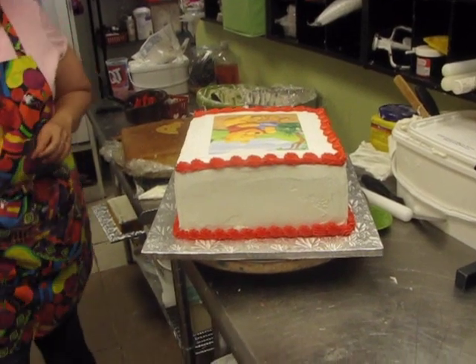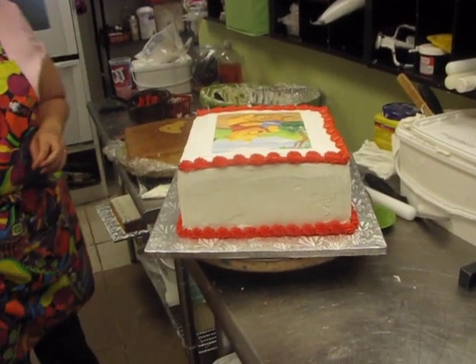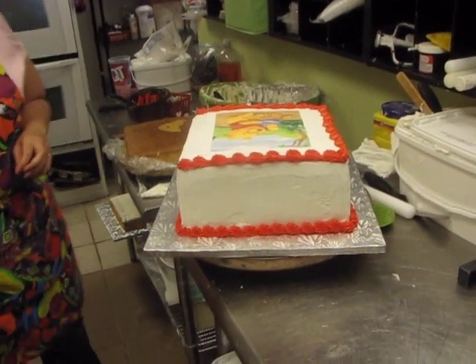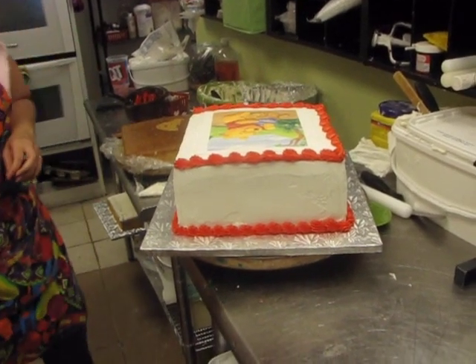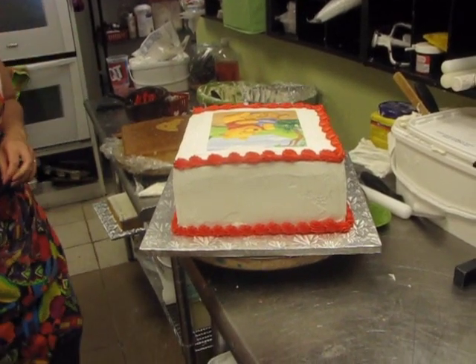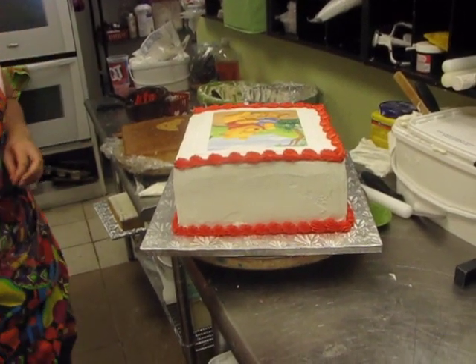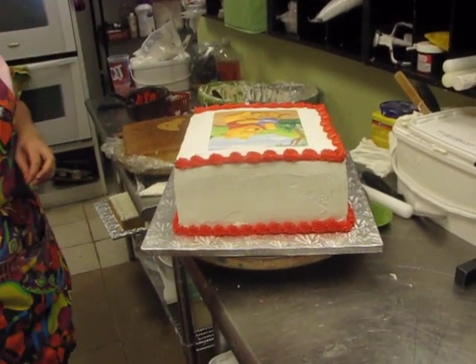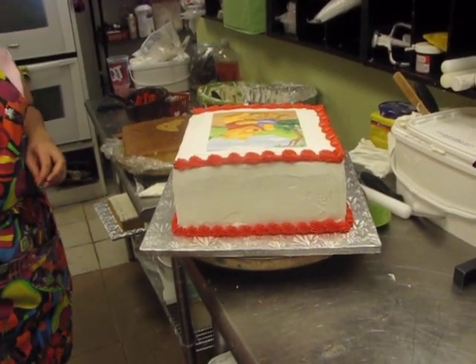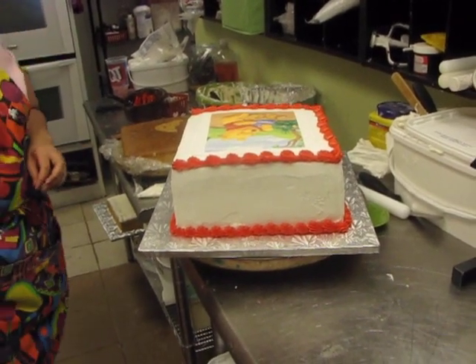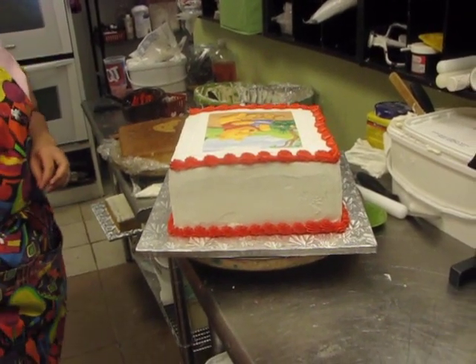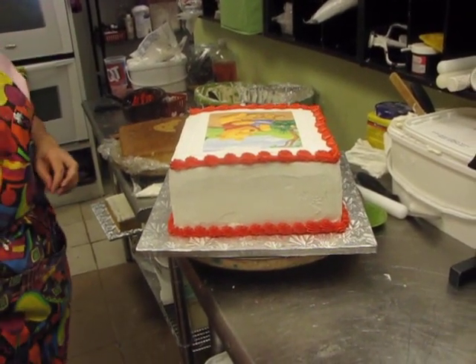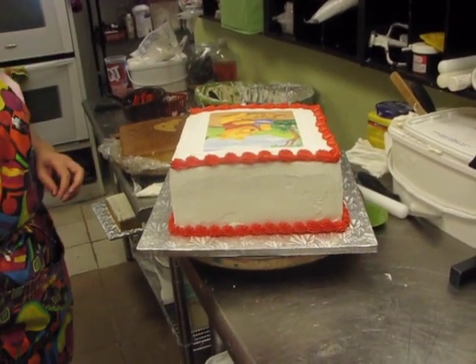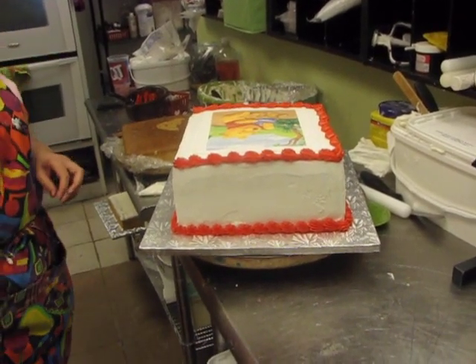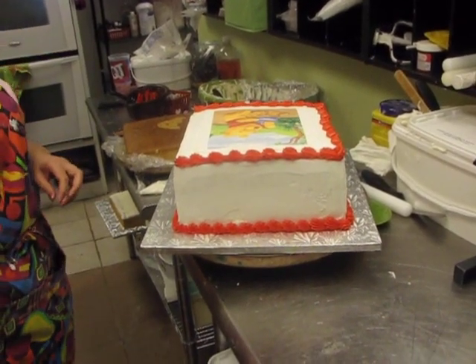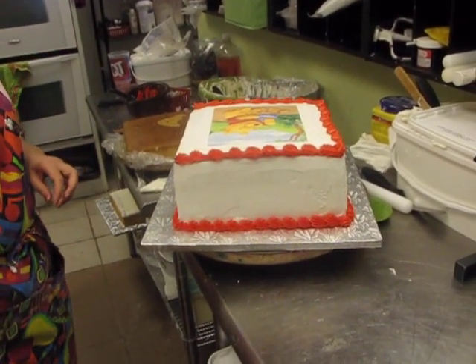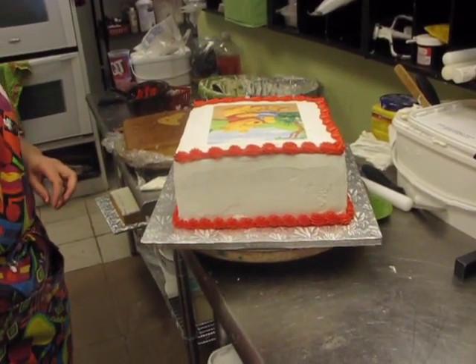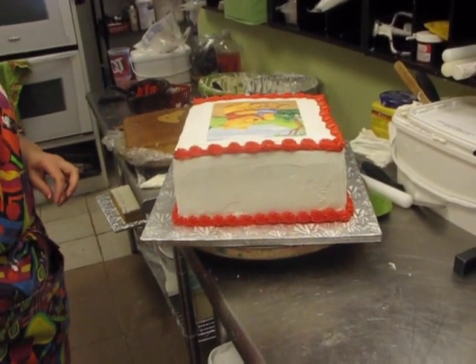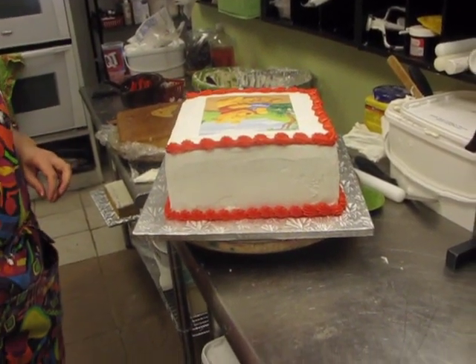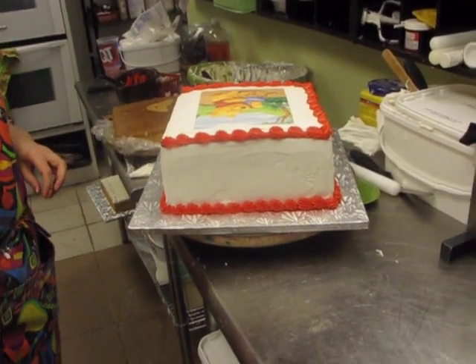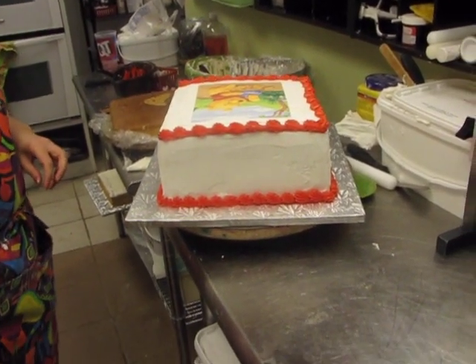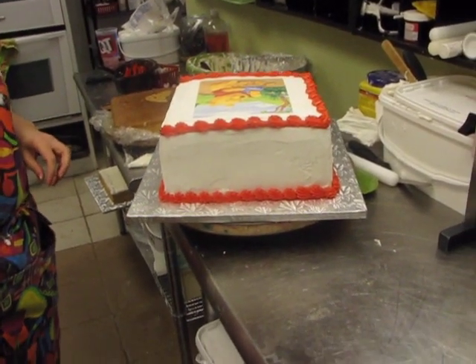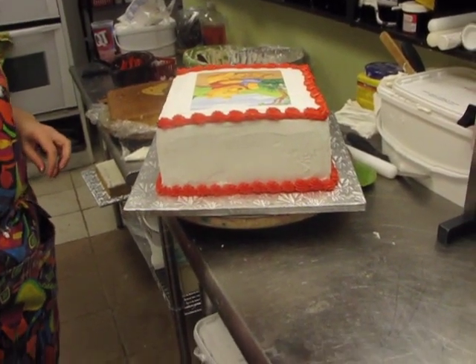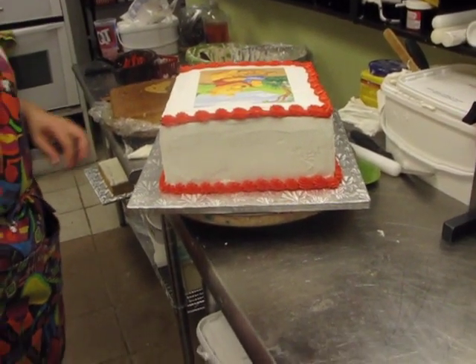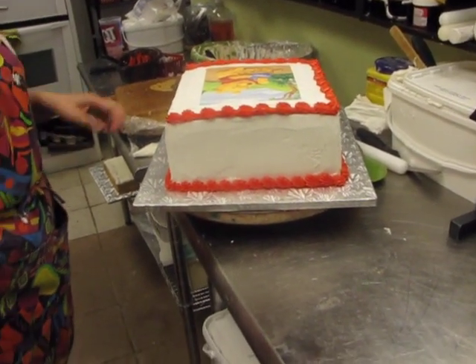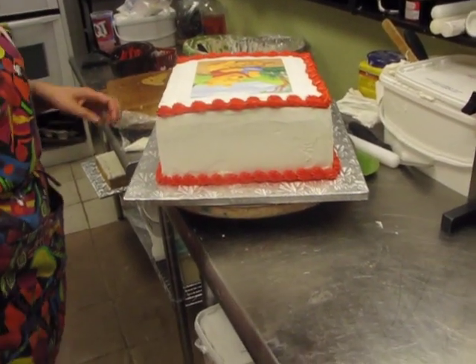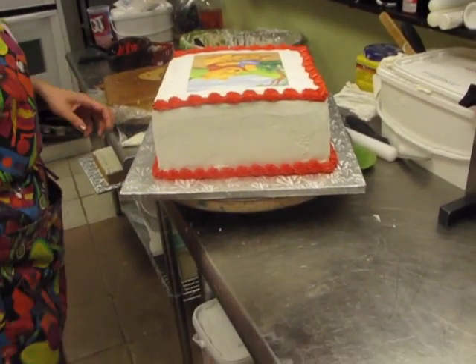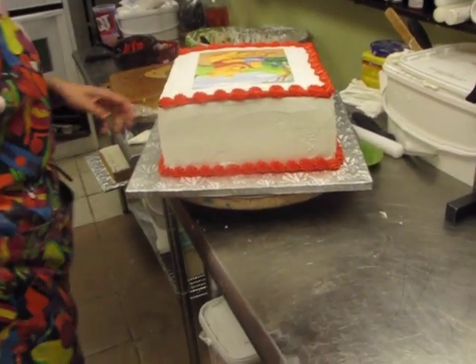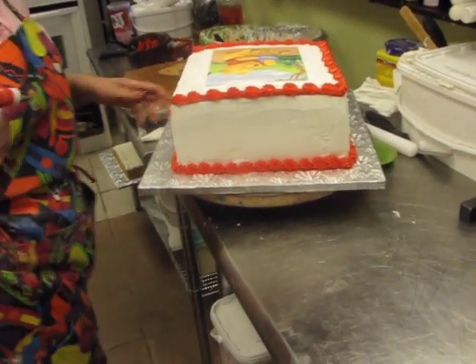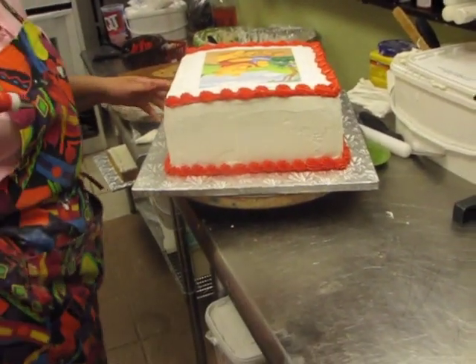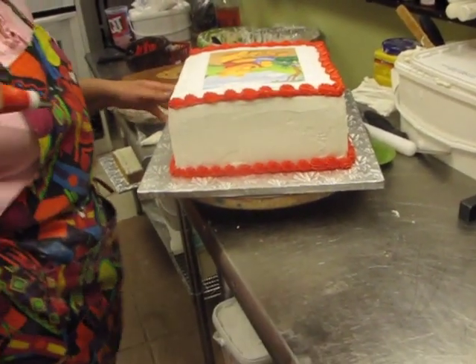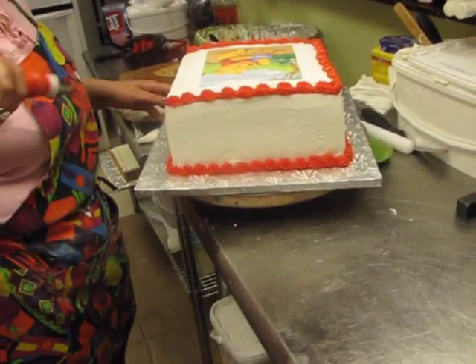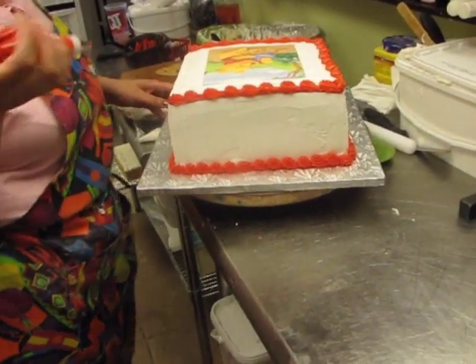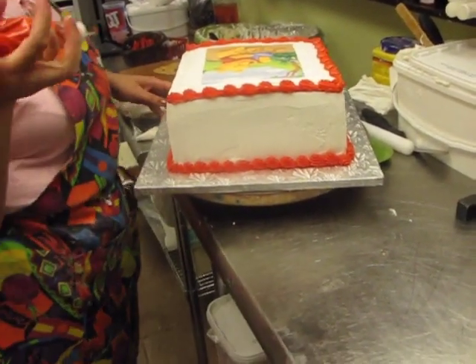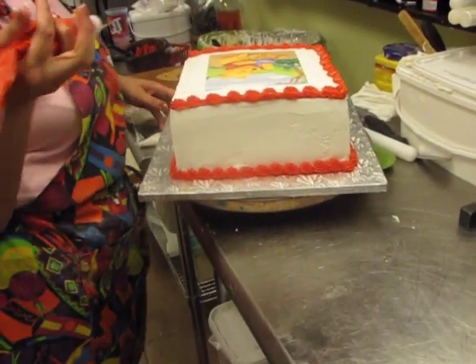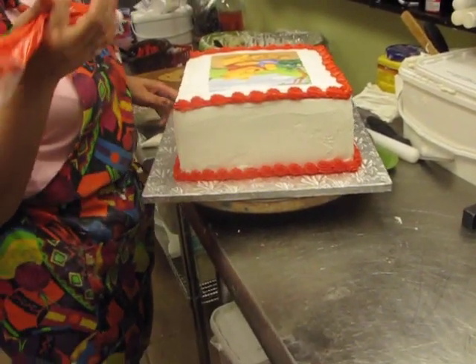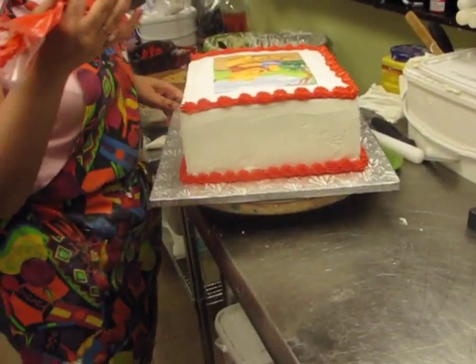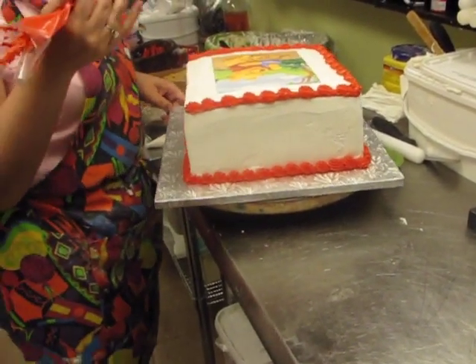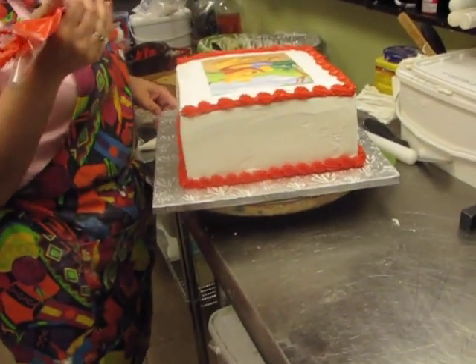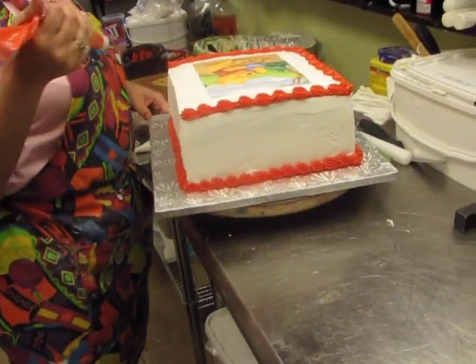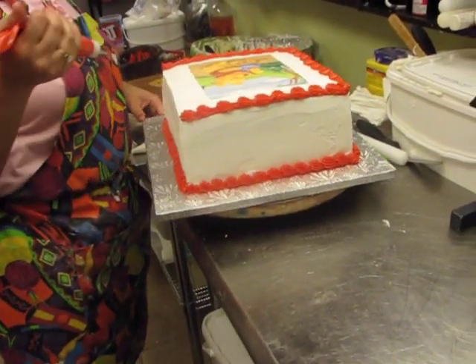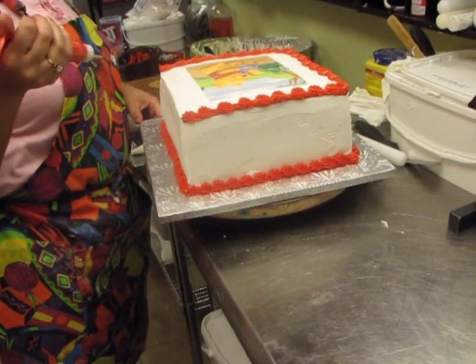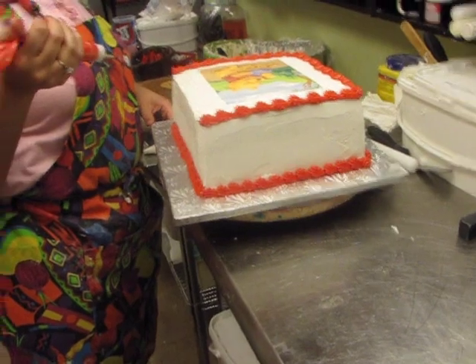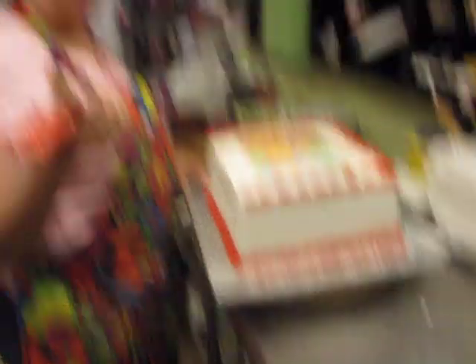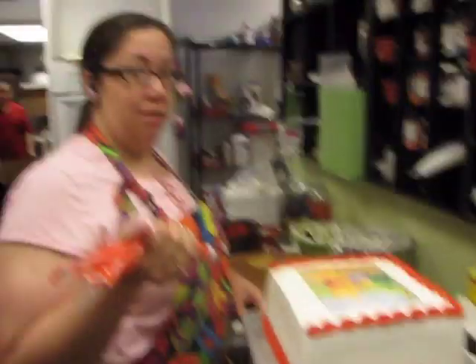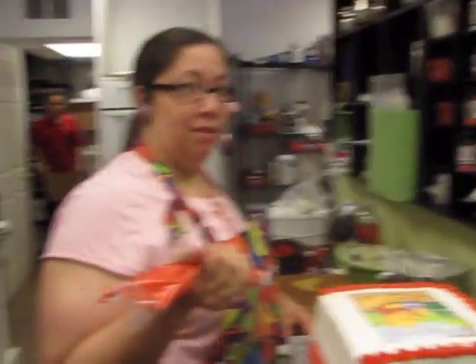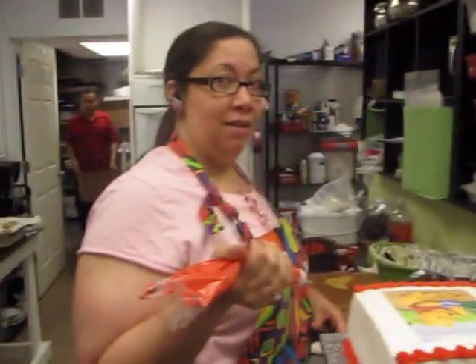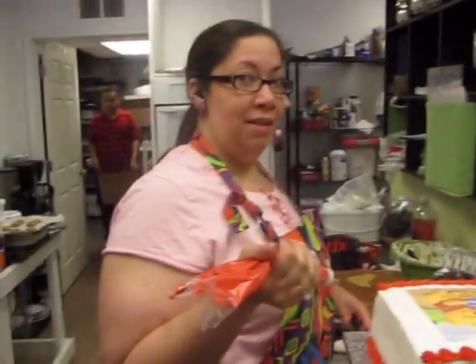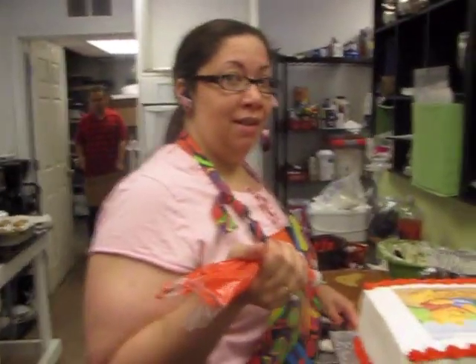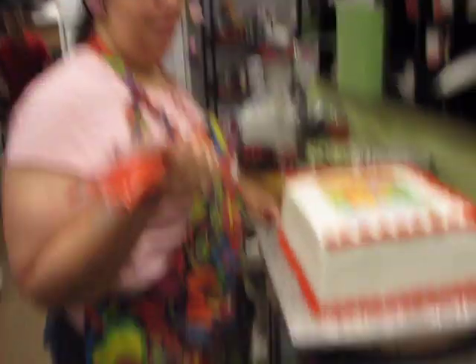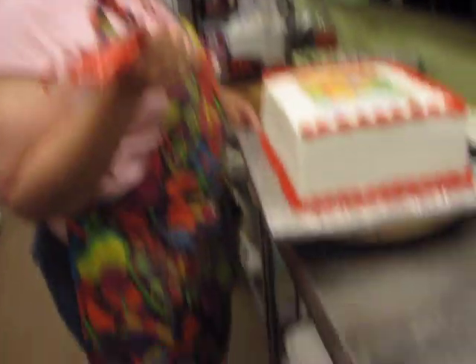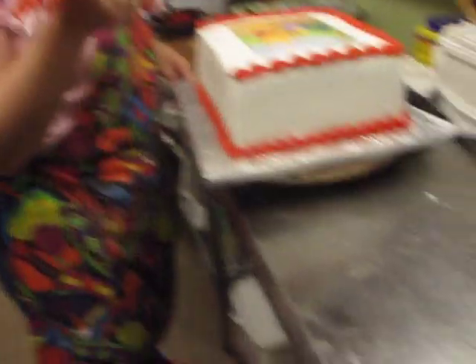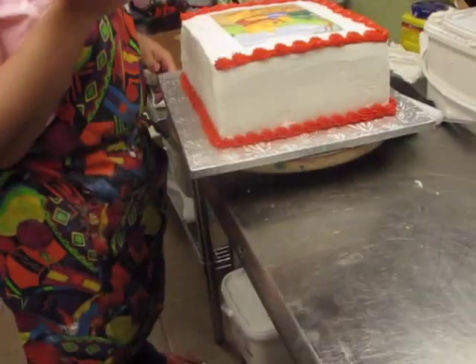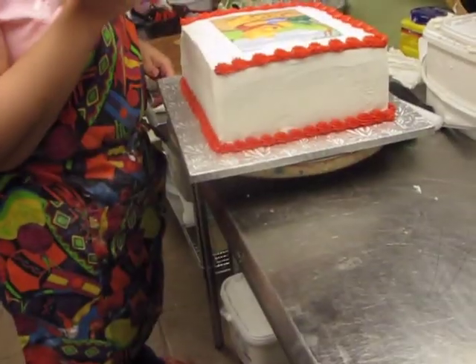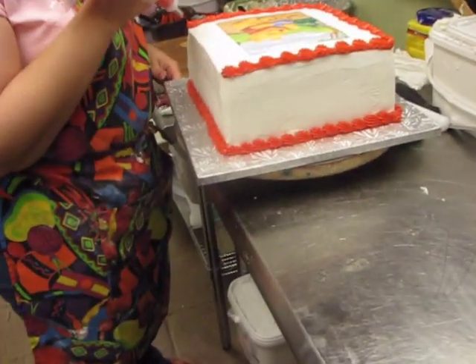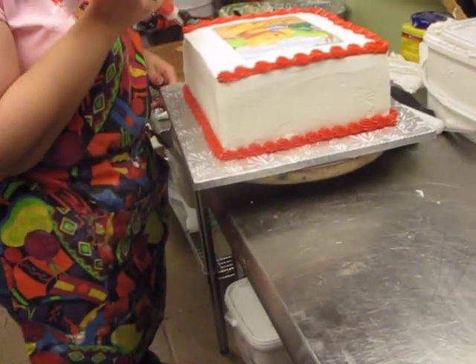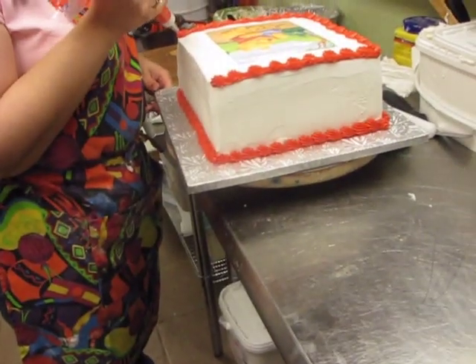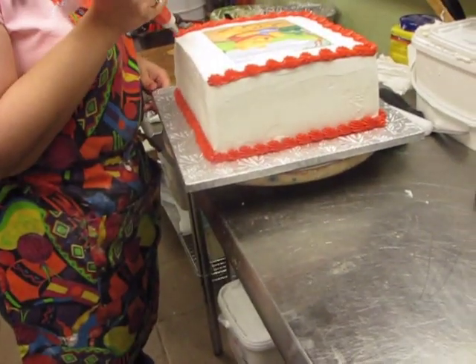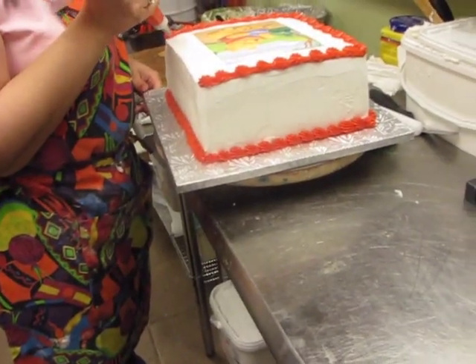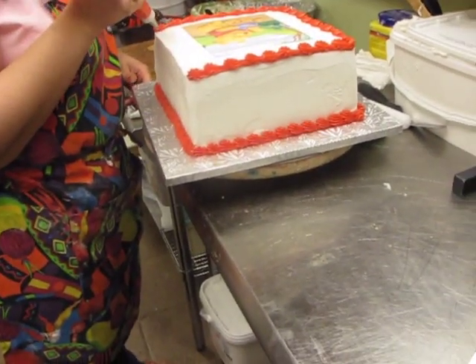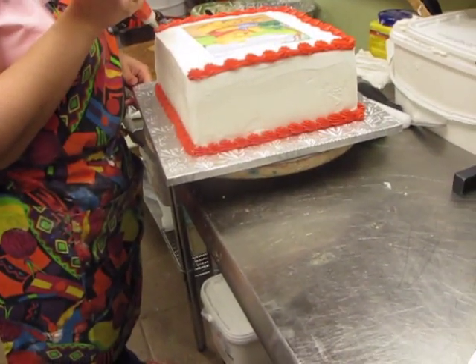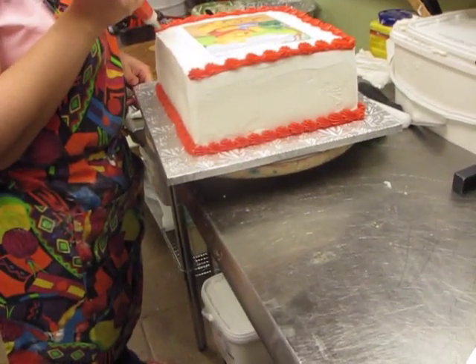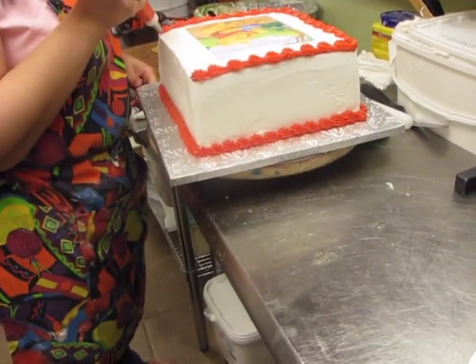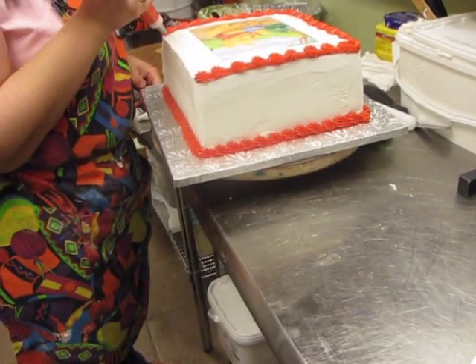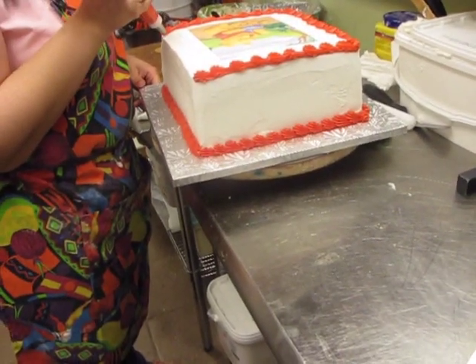Just going to go ahead and — hold on, I'm recording just your hand. You better not record. Don't put me on video.